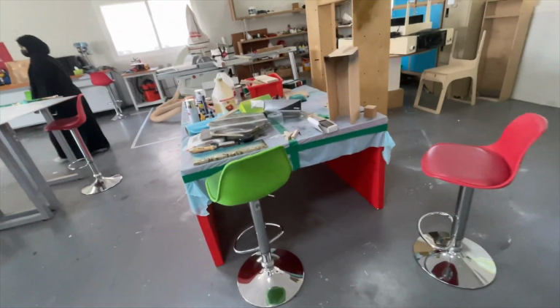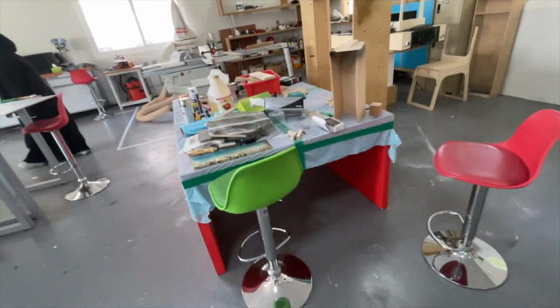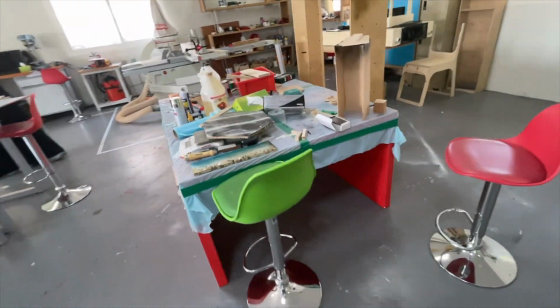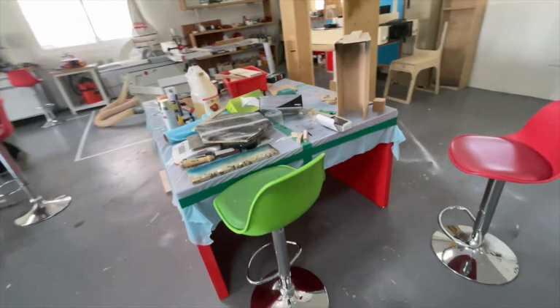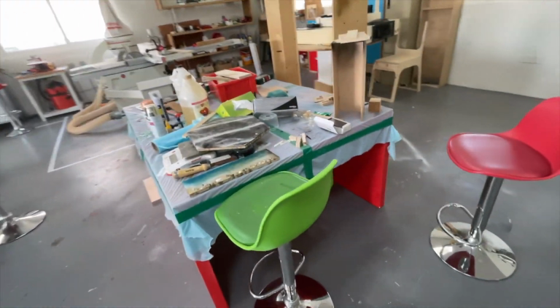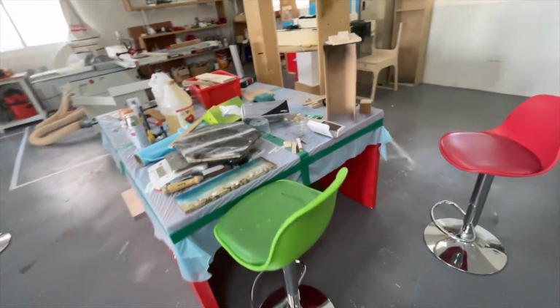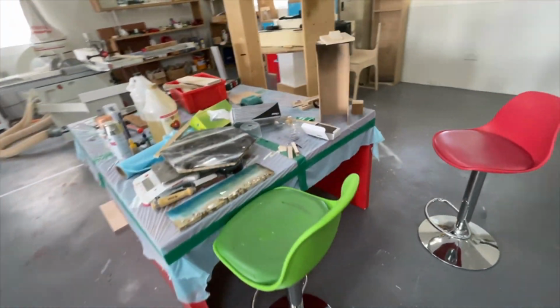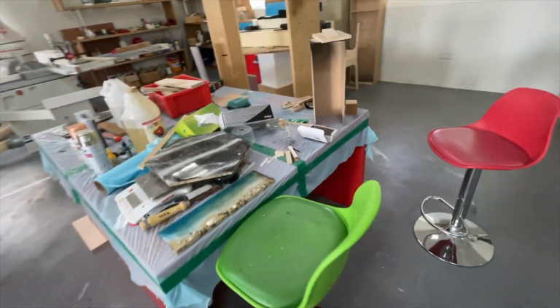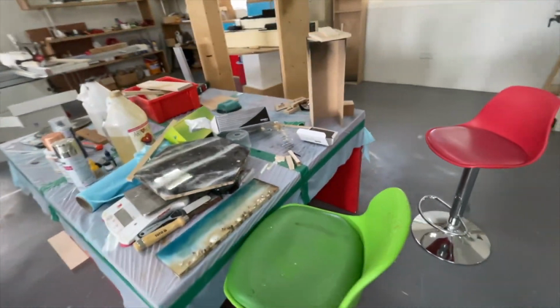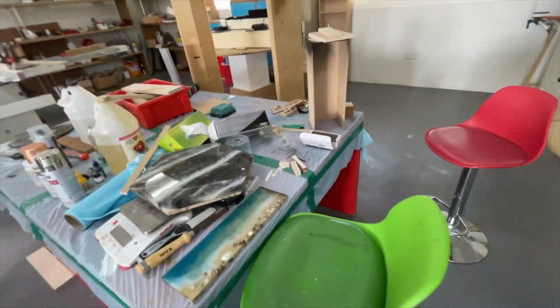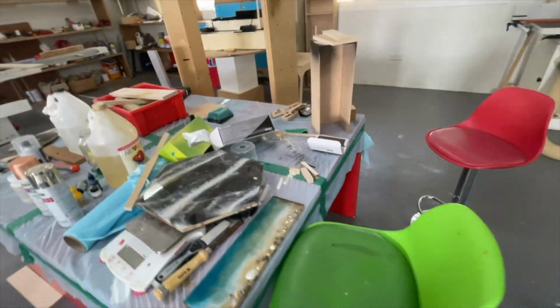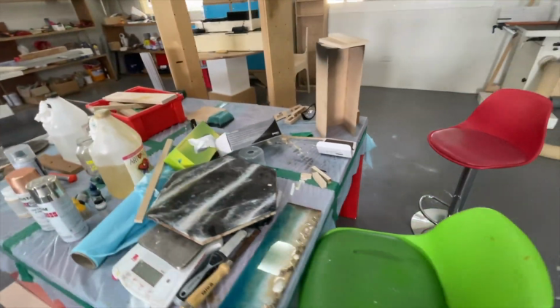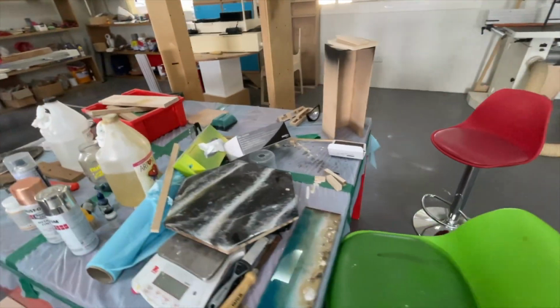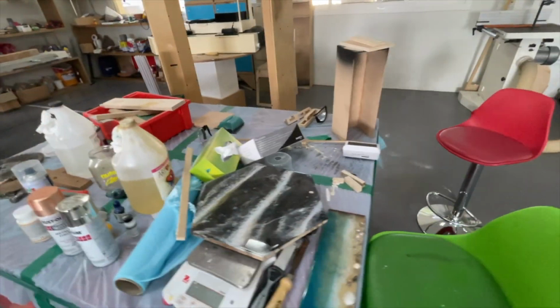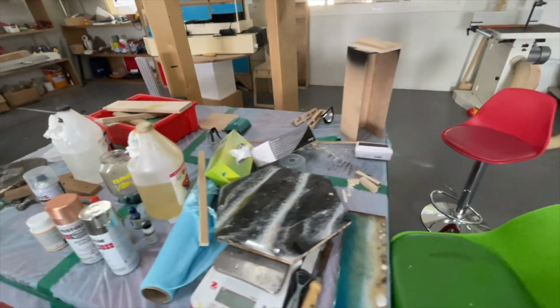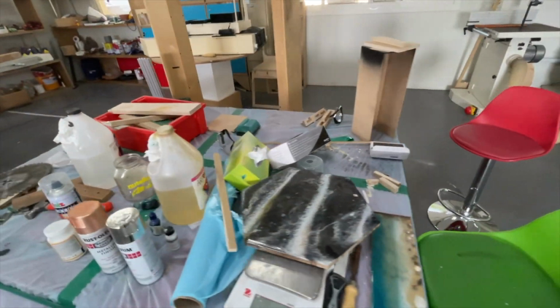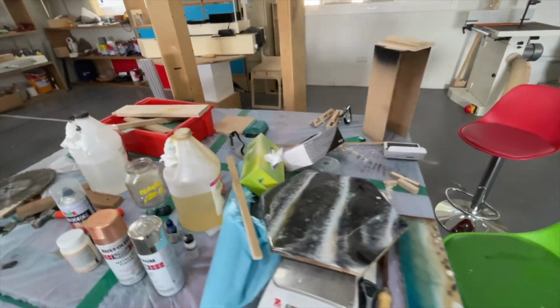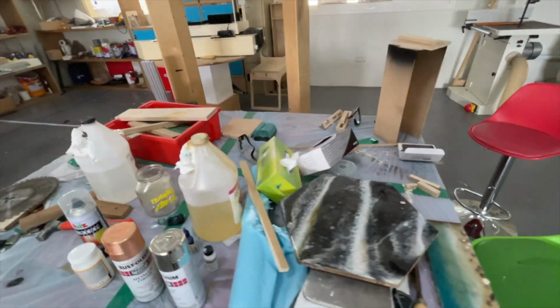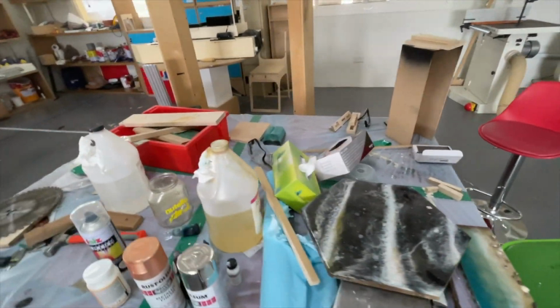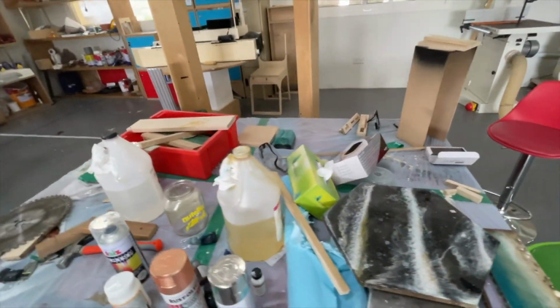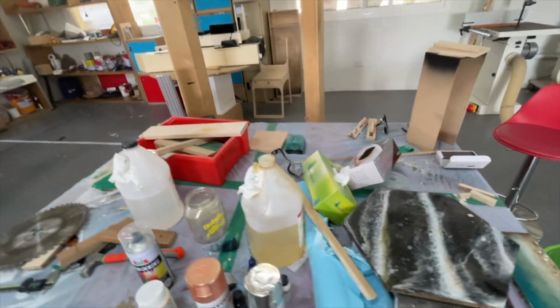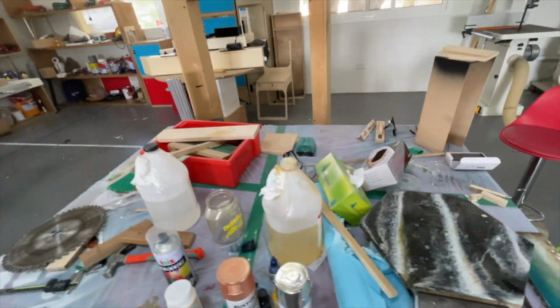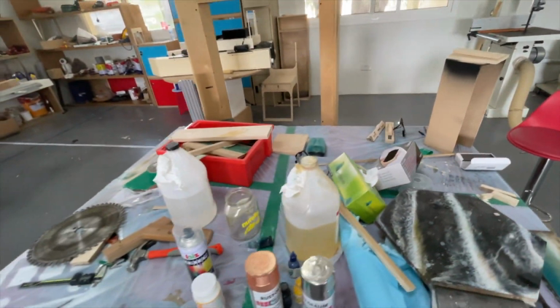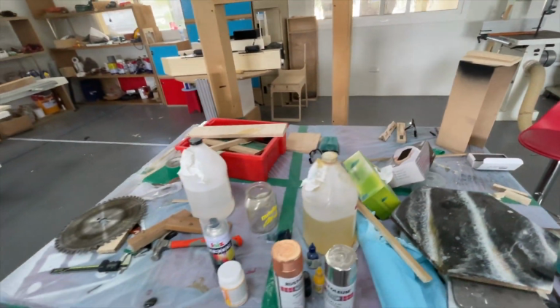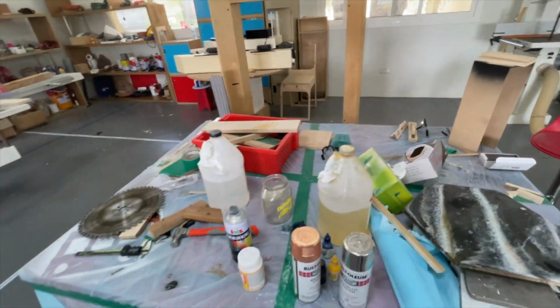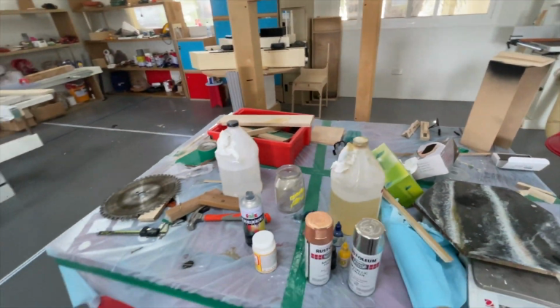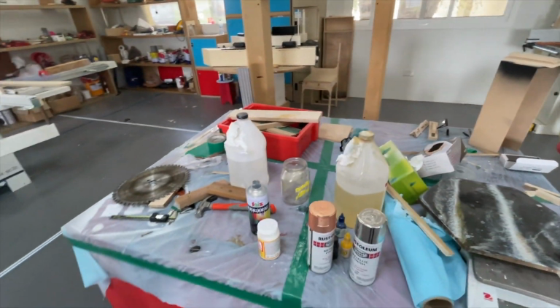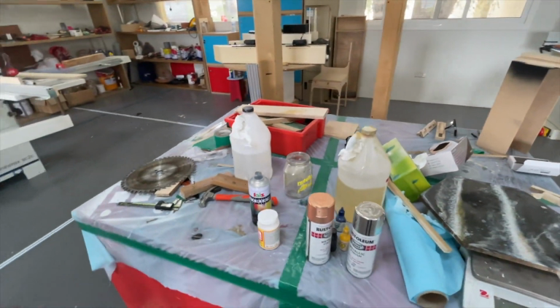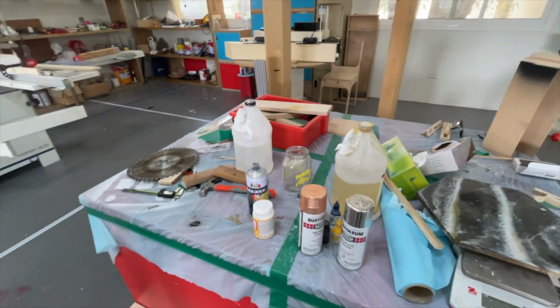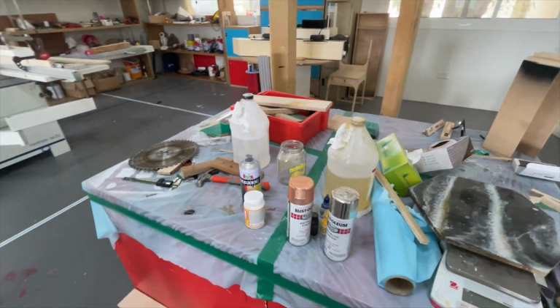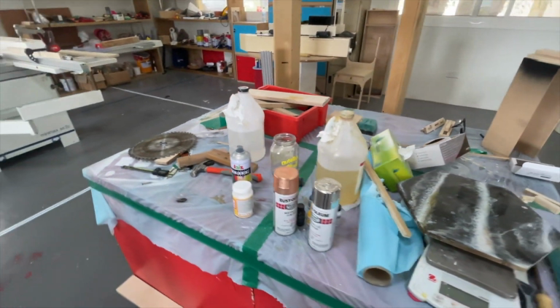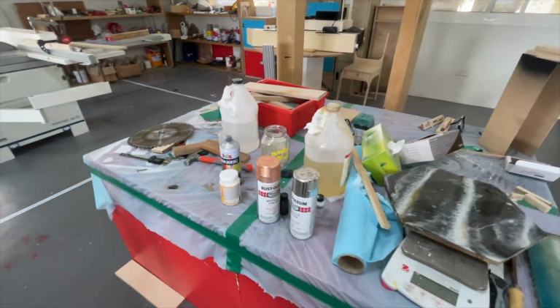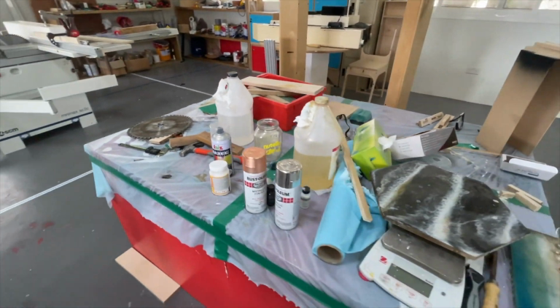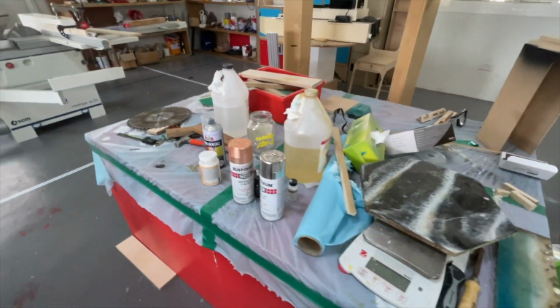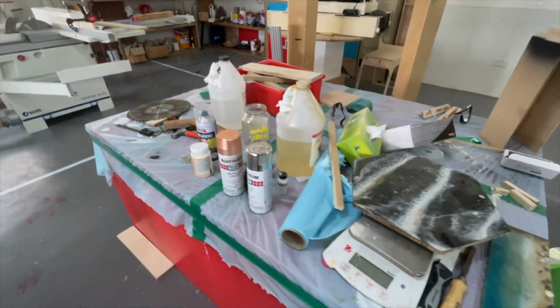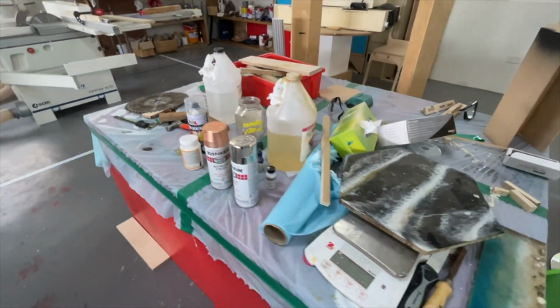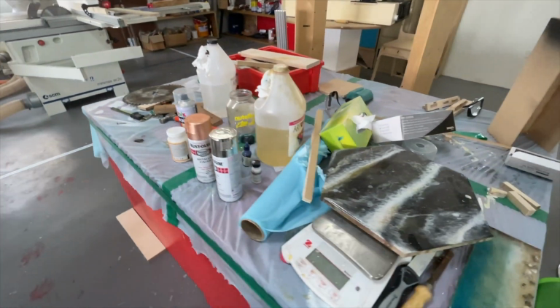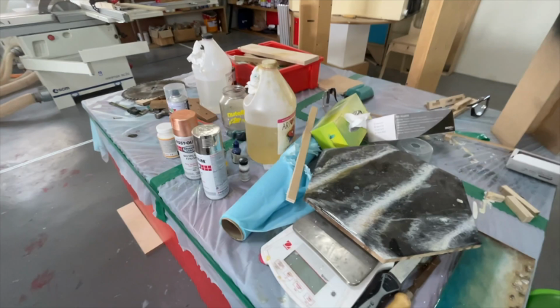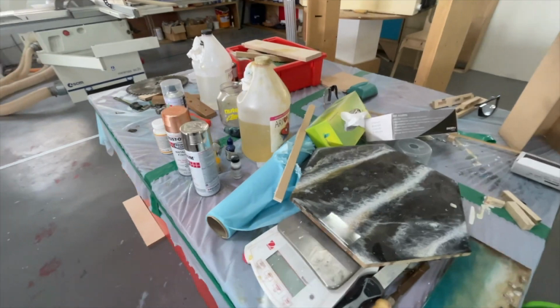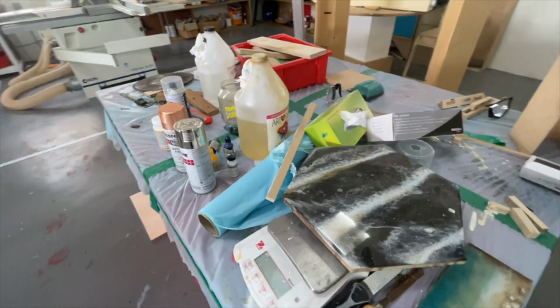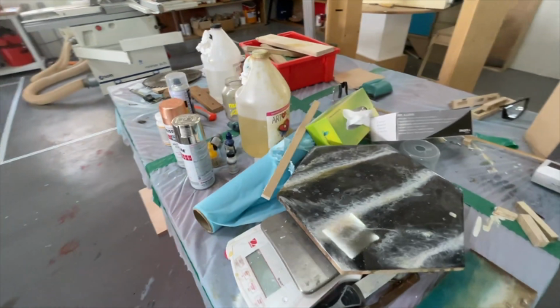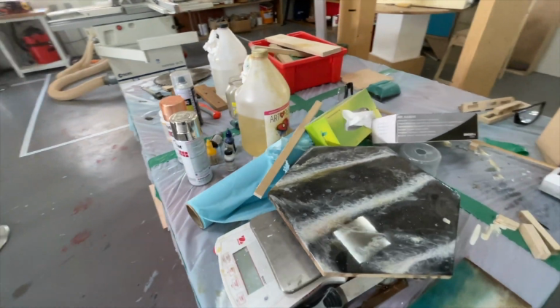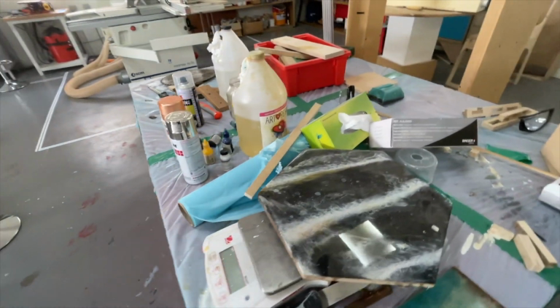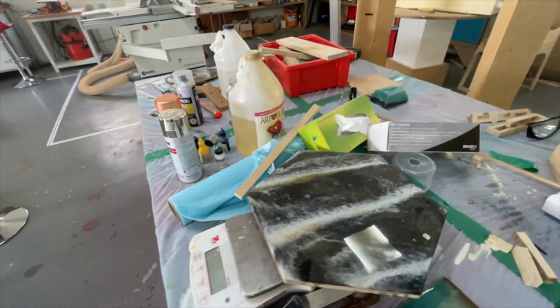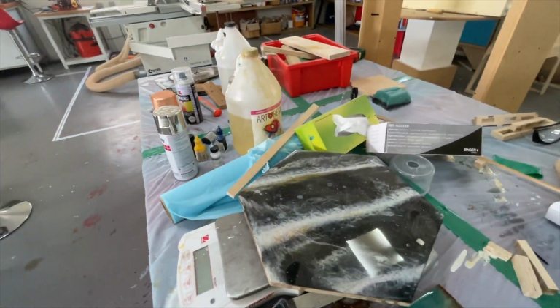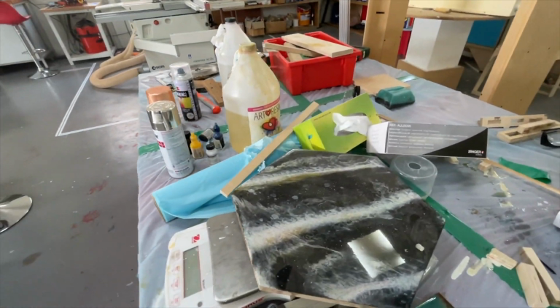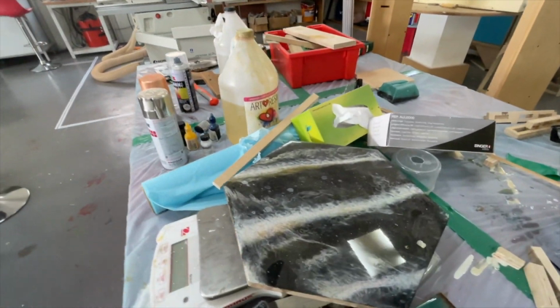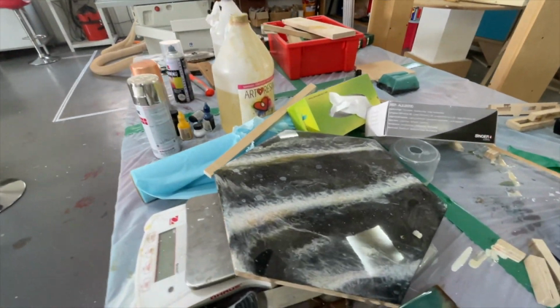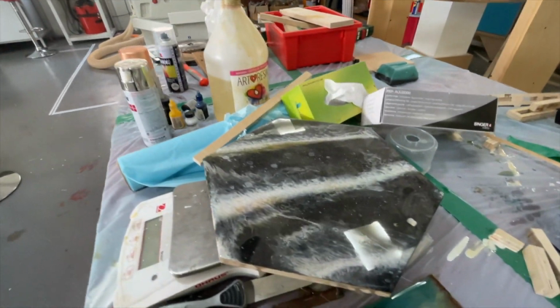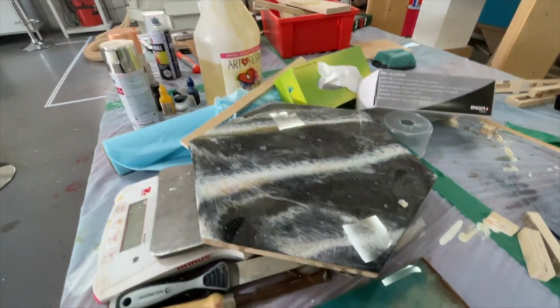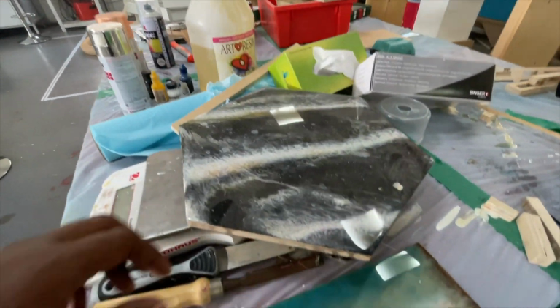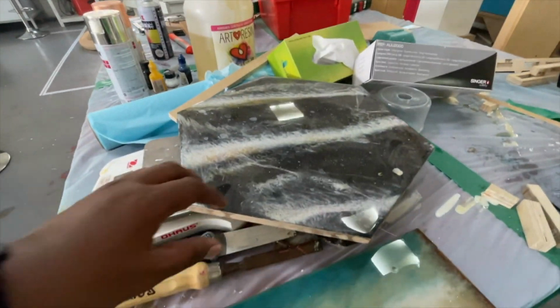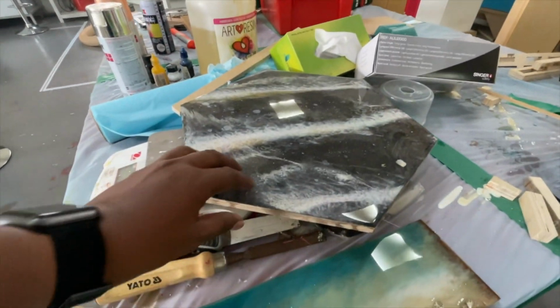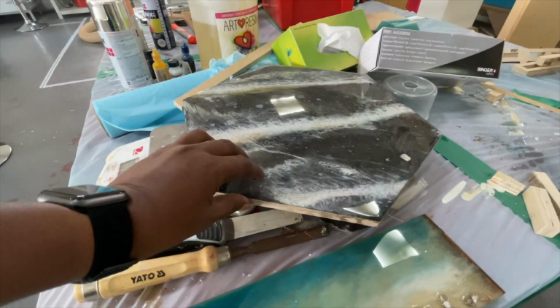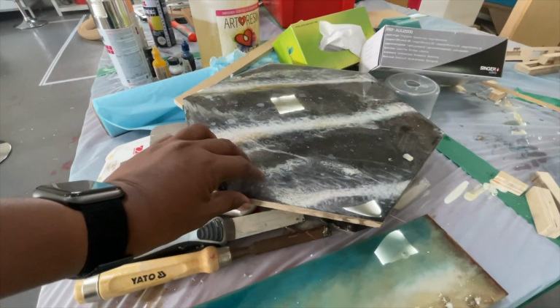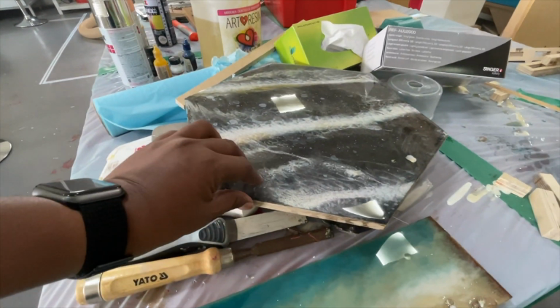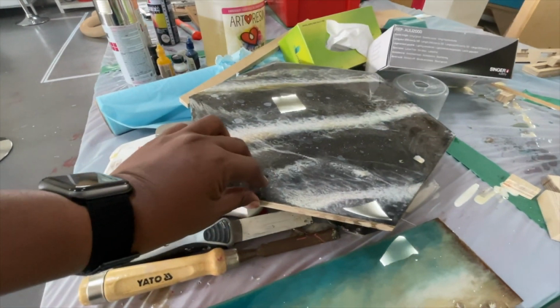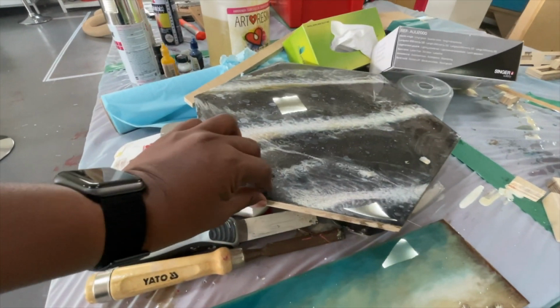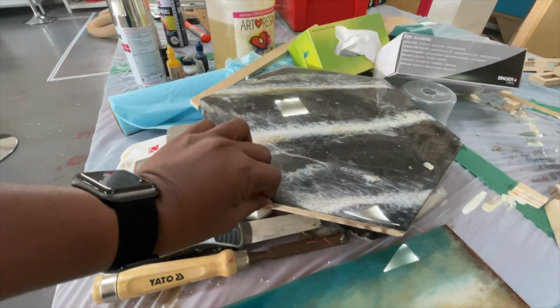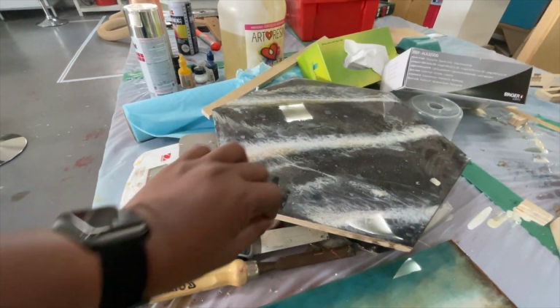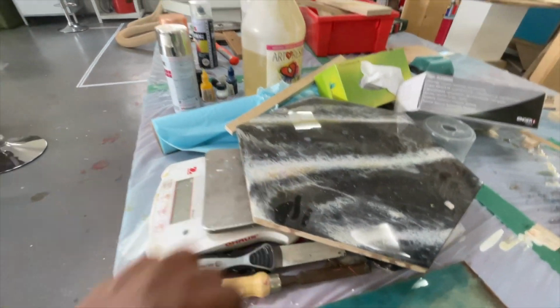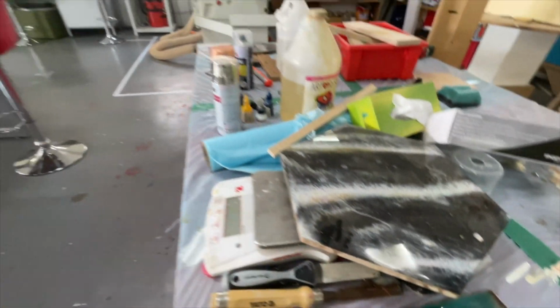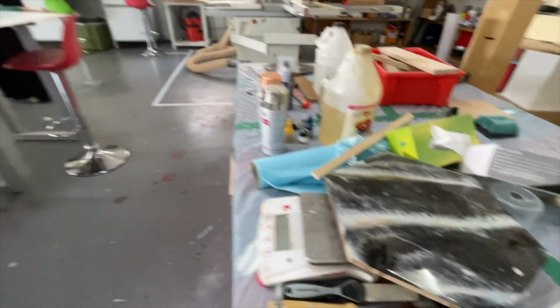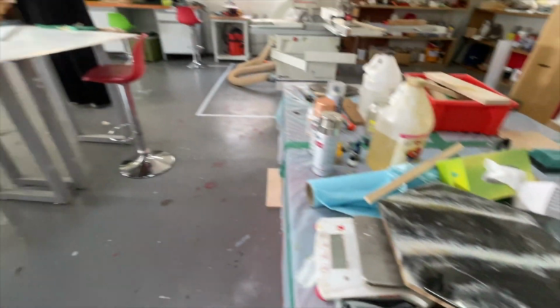Some beautiful molding work has been done here. You can see a sand structure they have created — it is really beautiful.